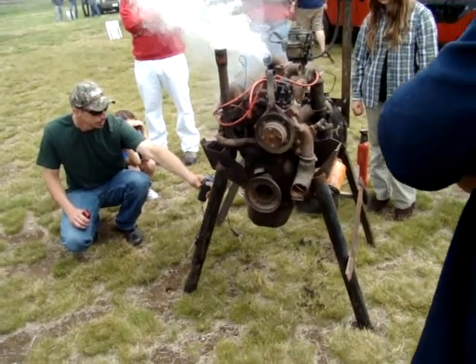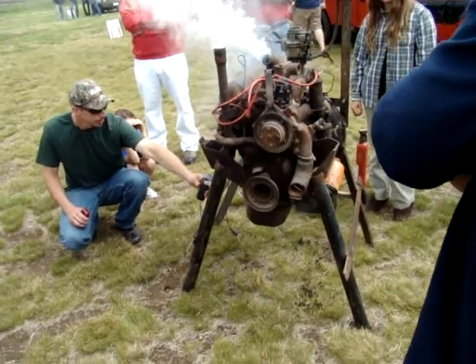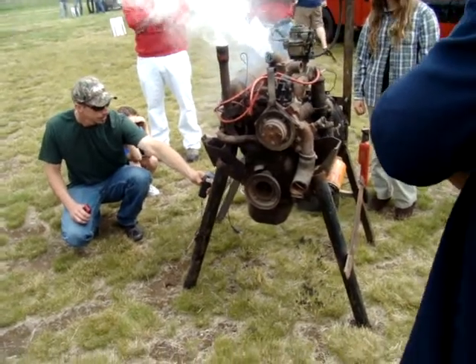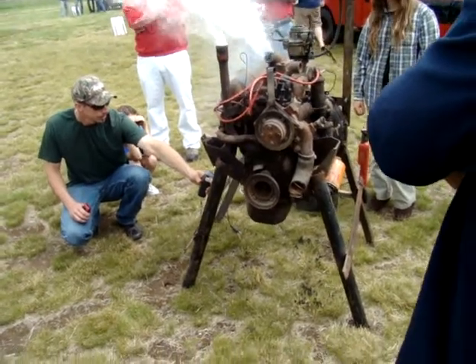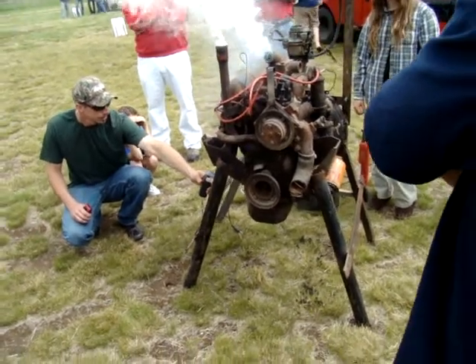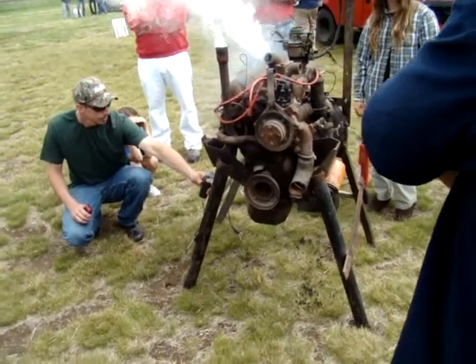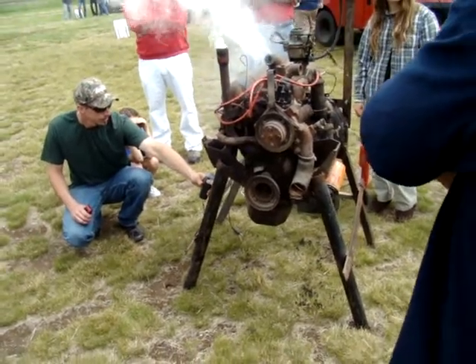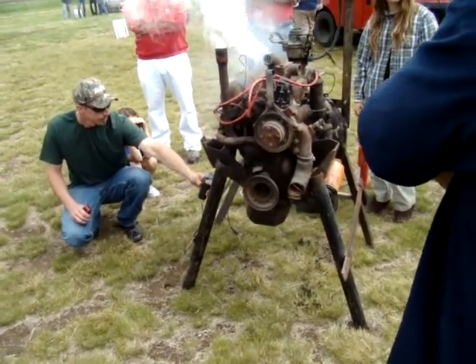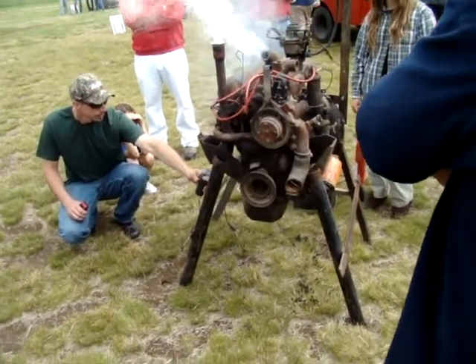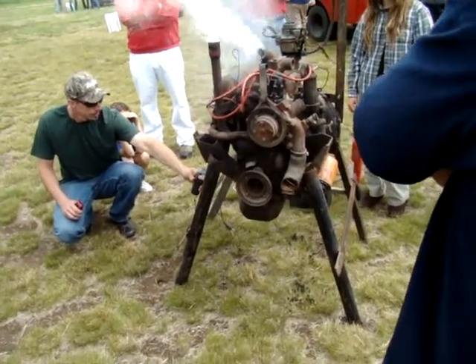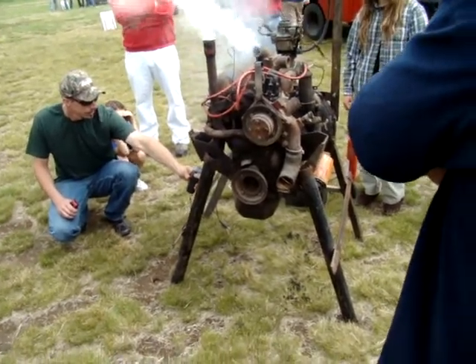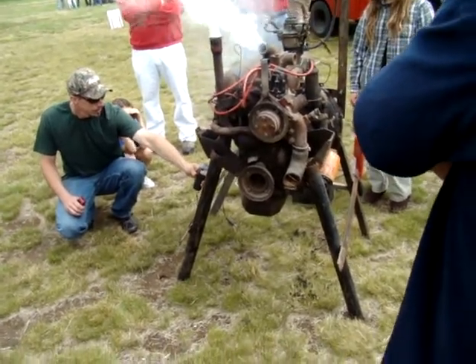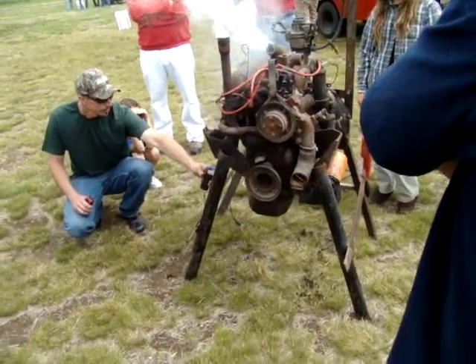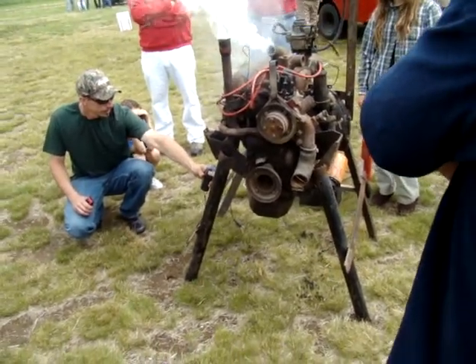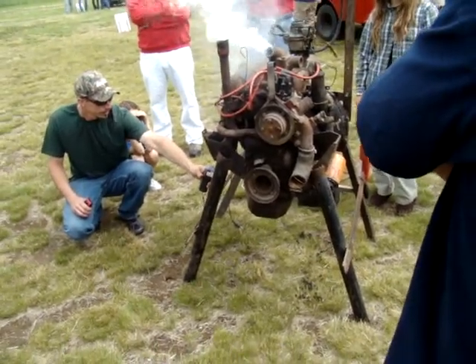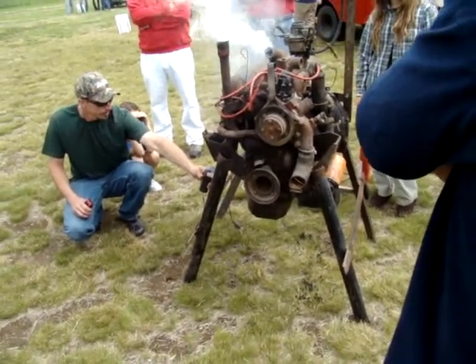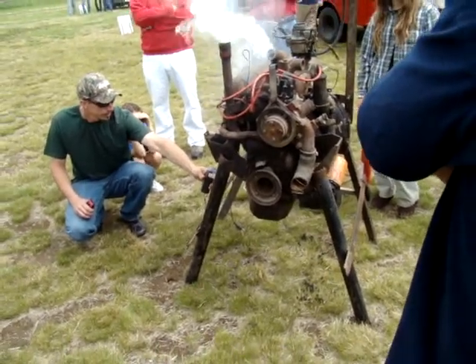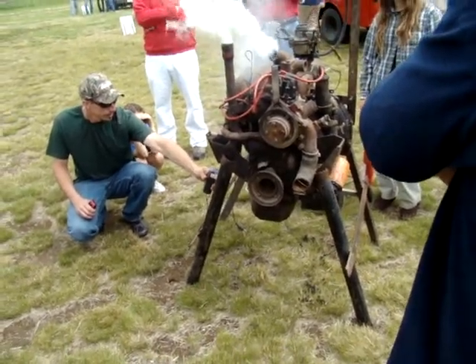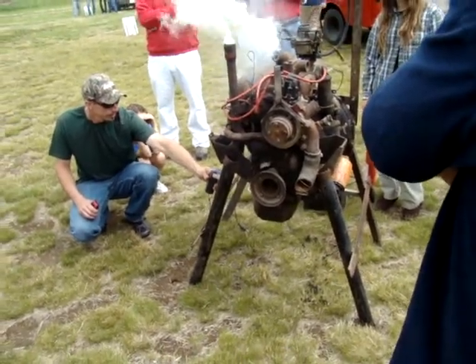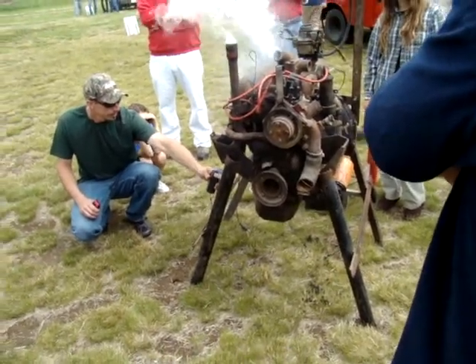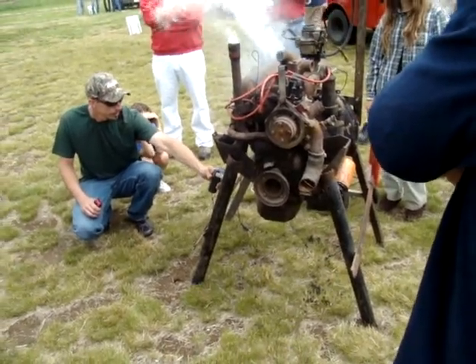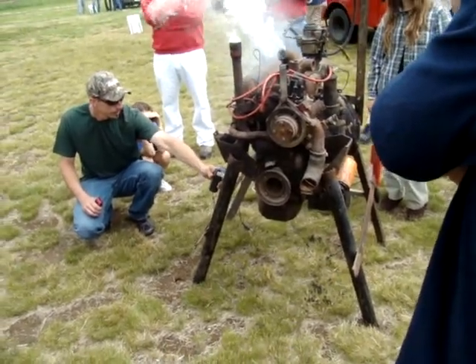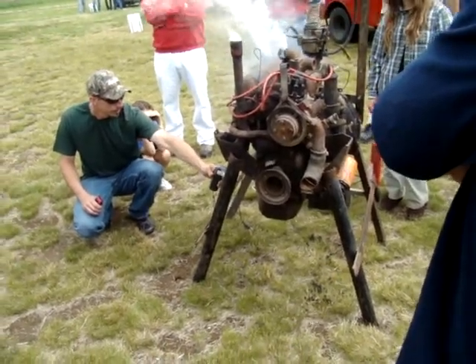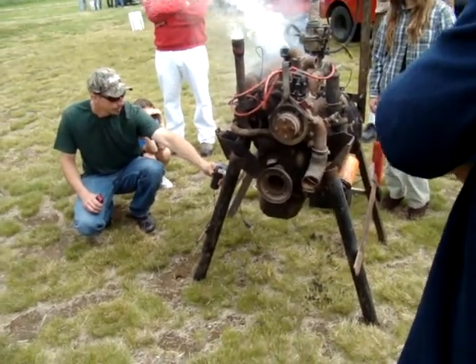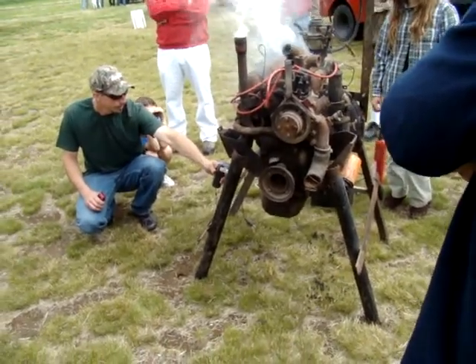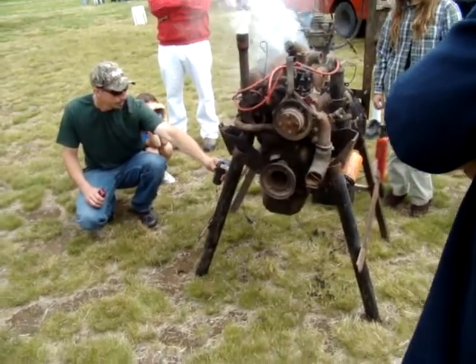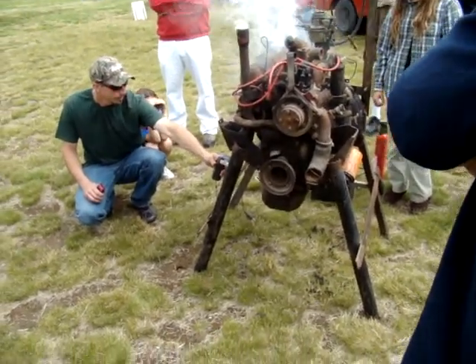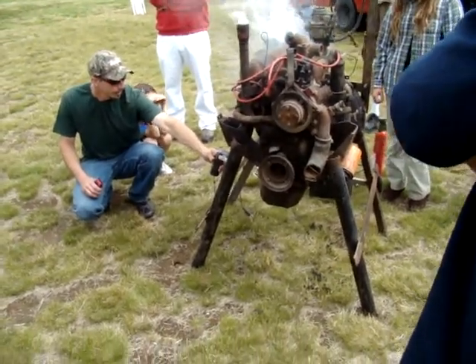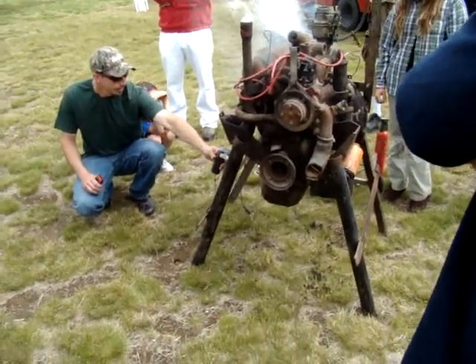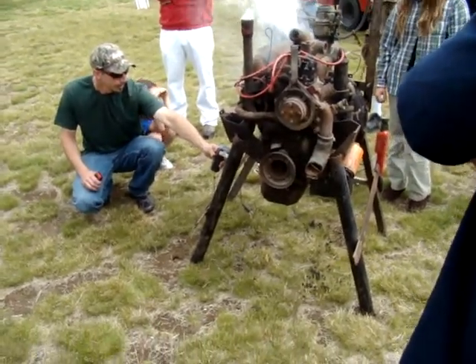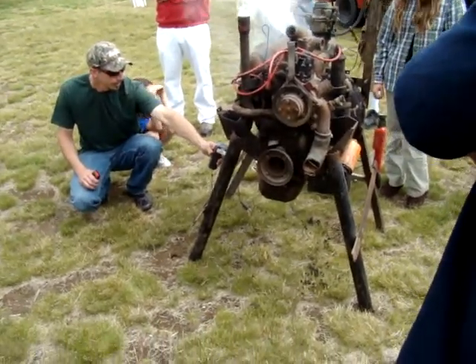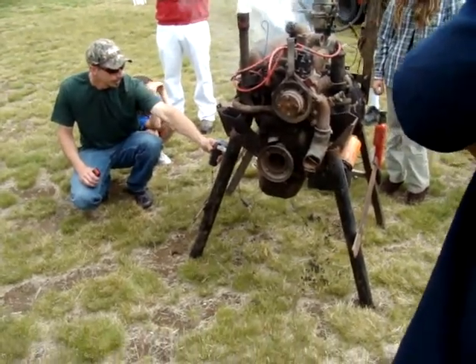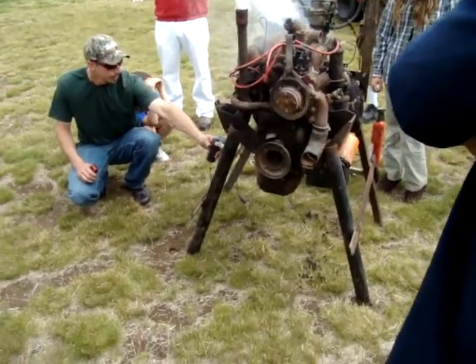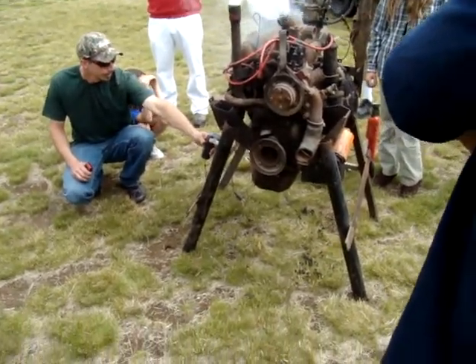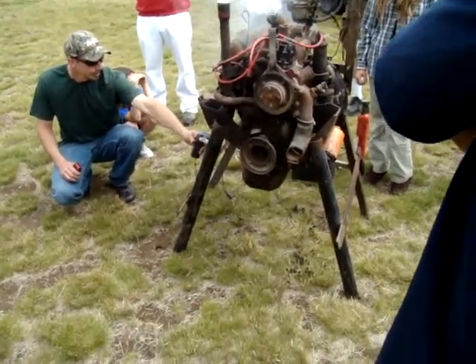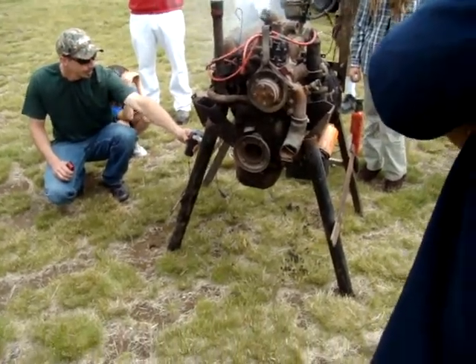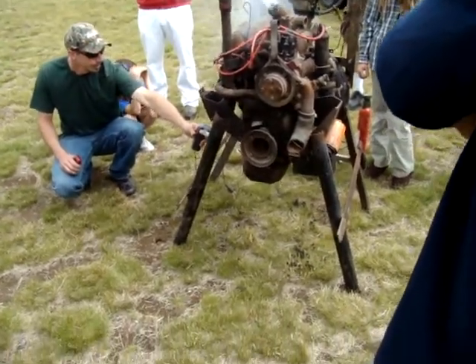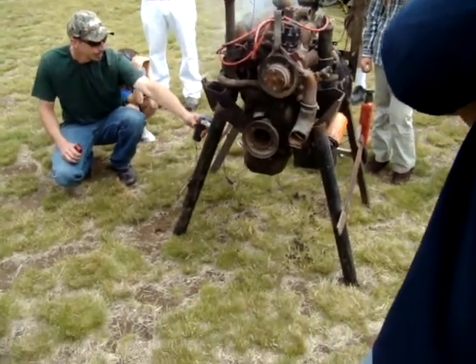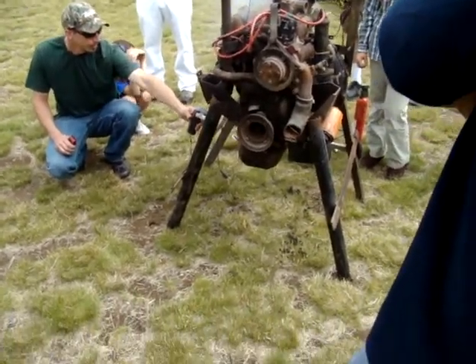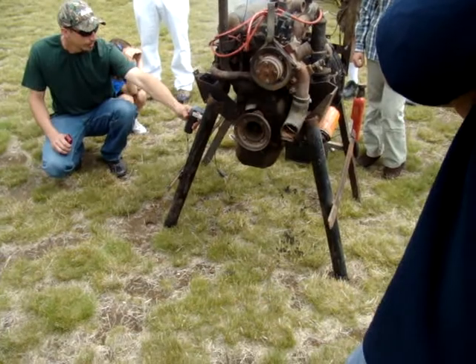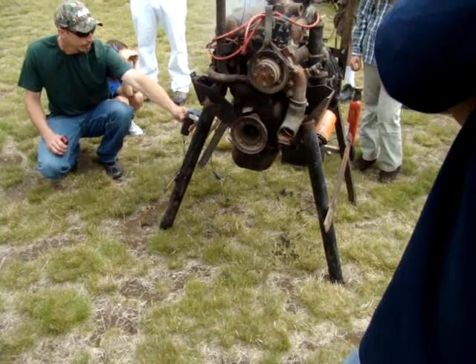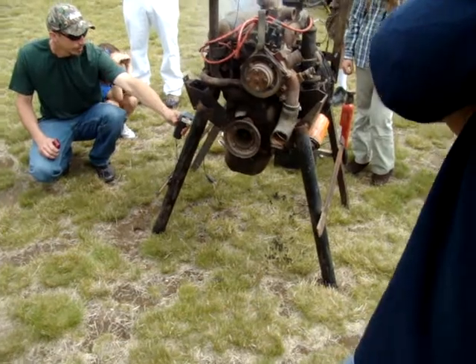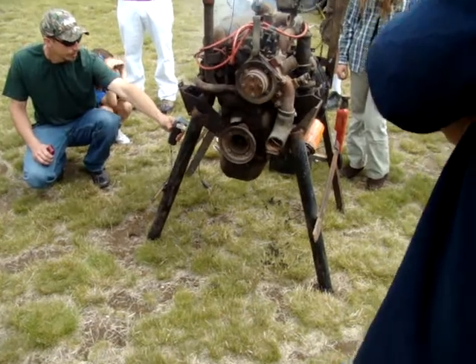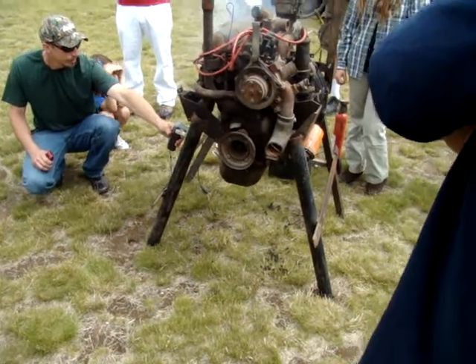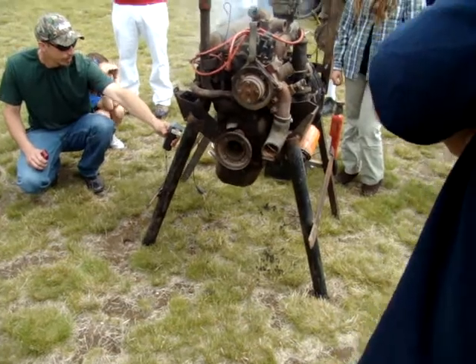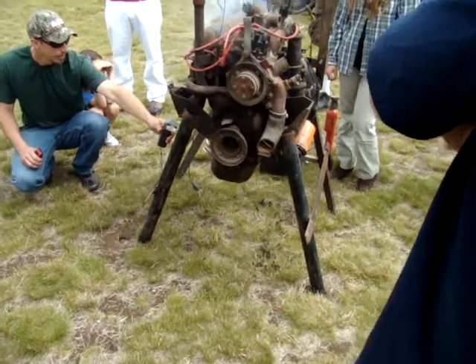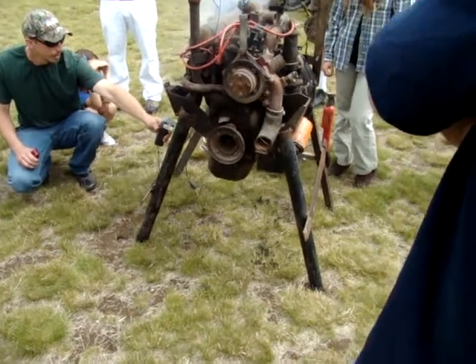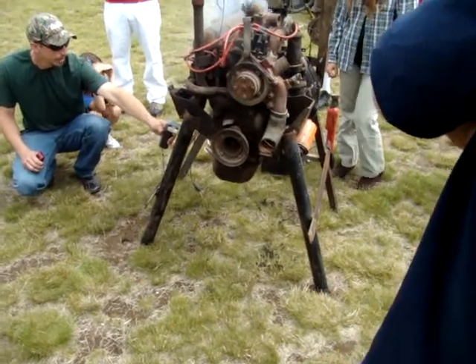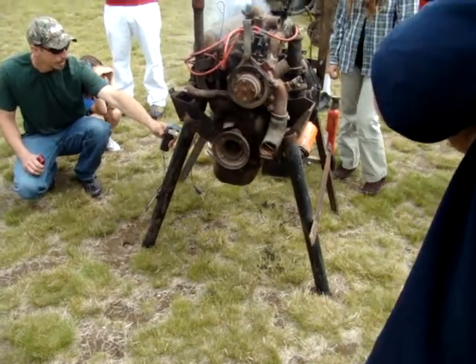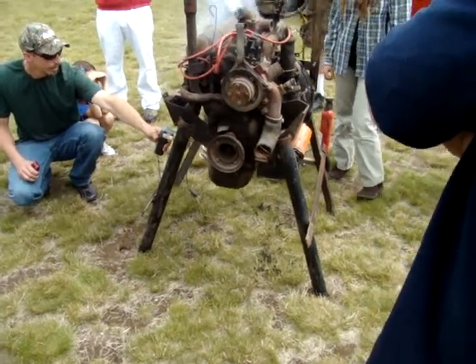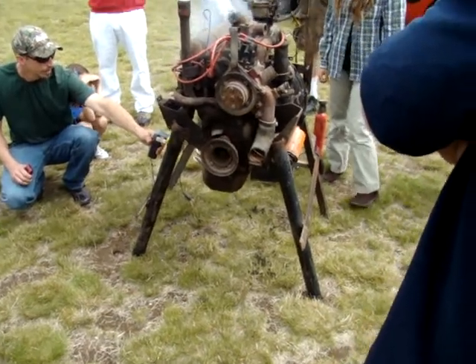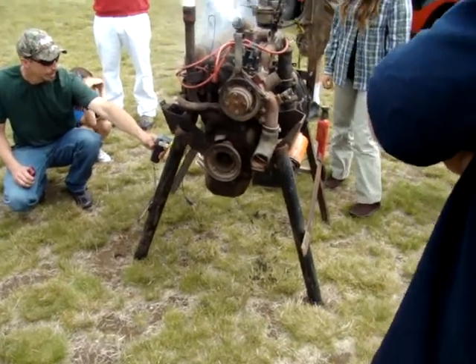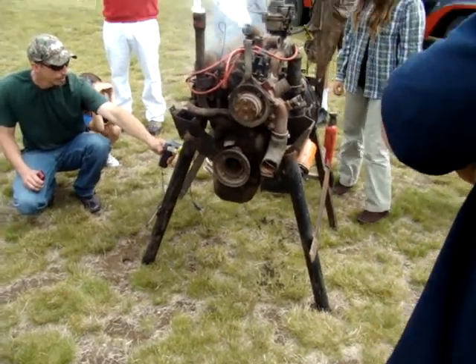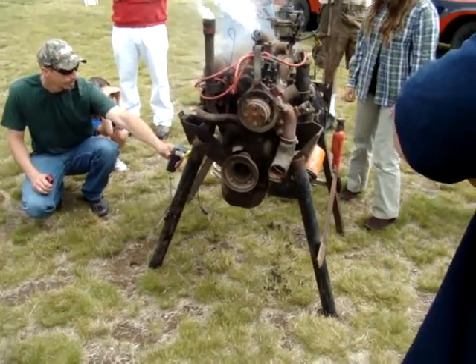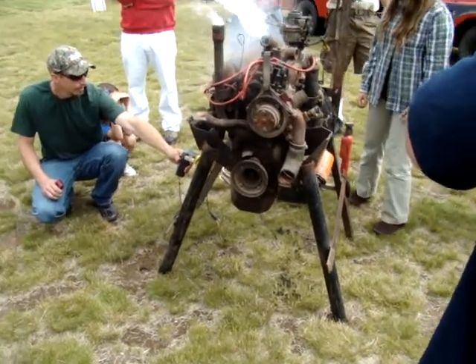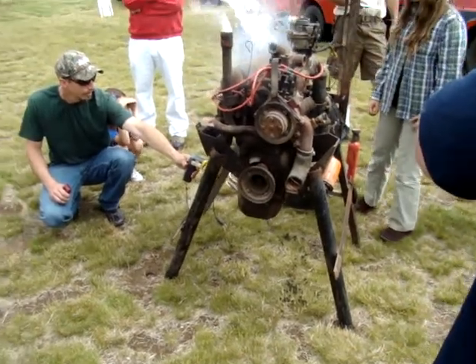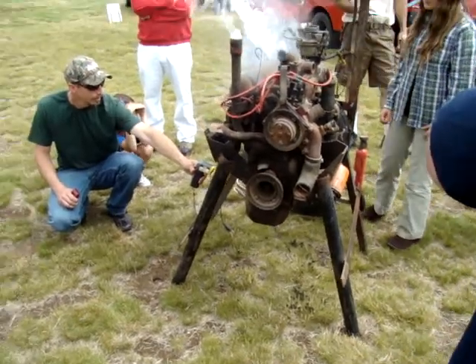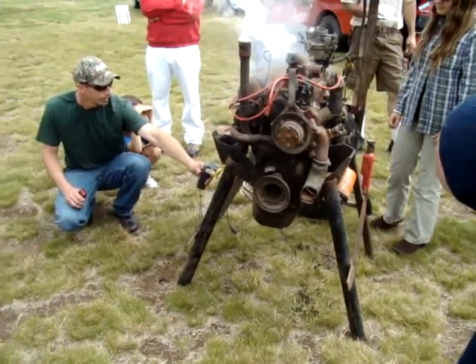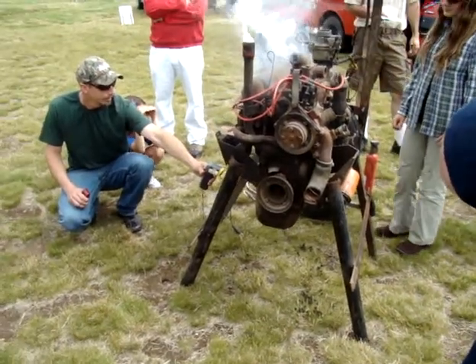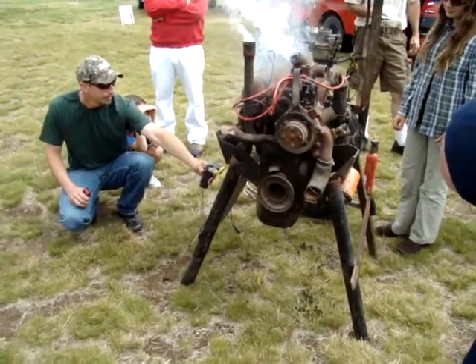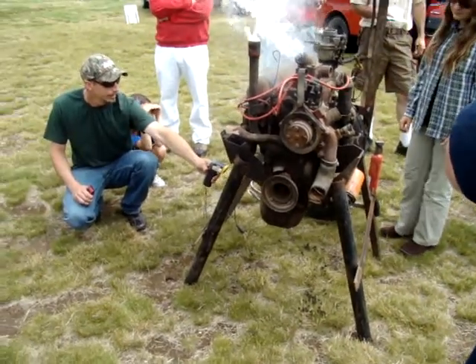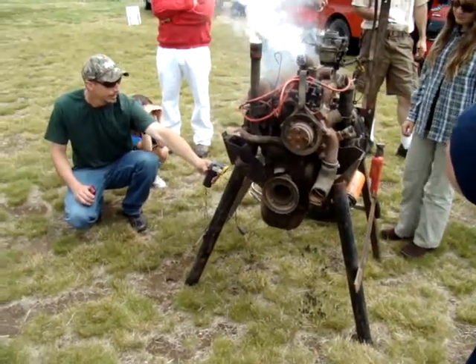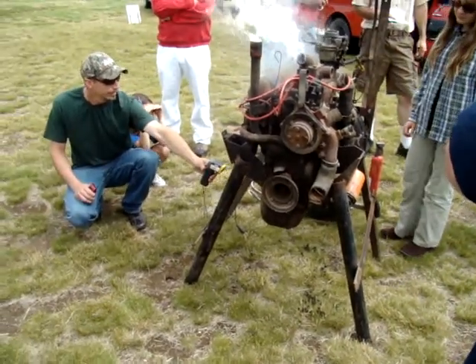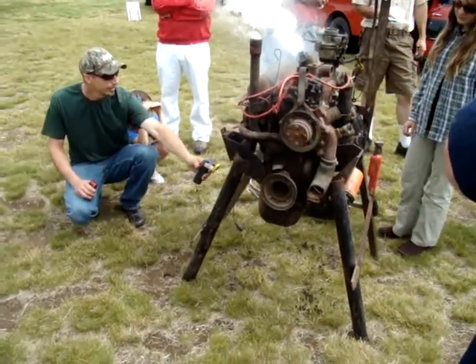He's bidding on it — he's bidding on it to buy it, Jamie. He's outbidding himself. 360.